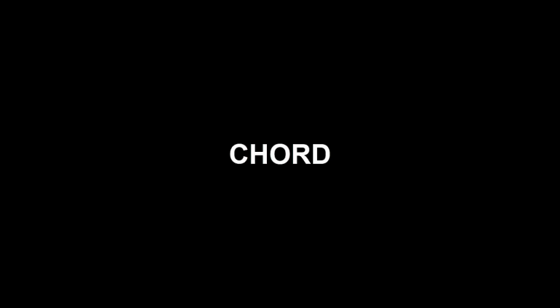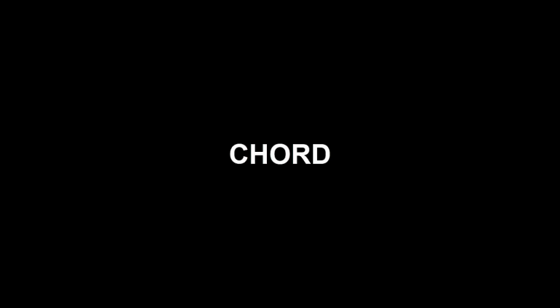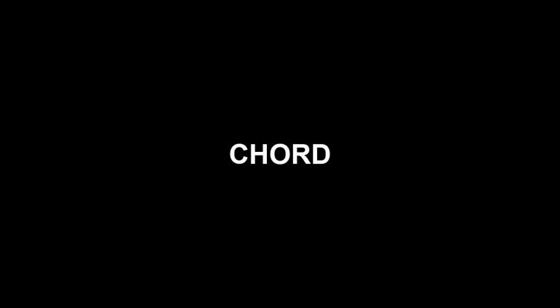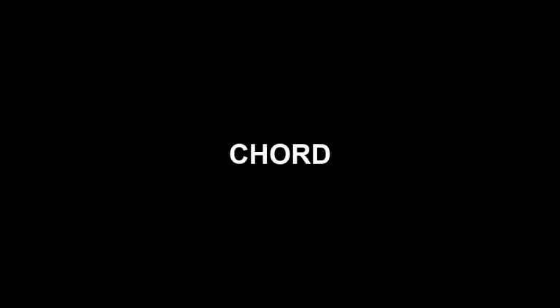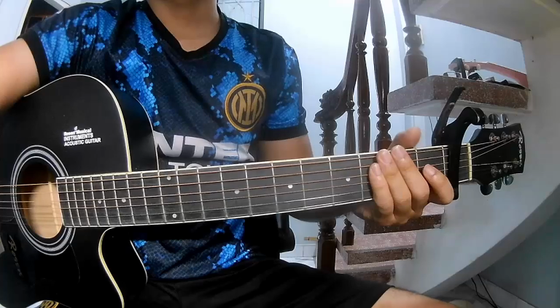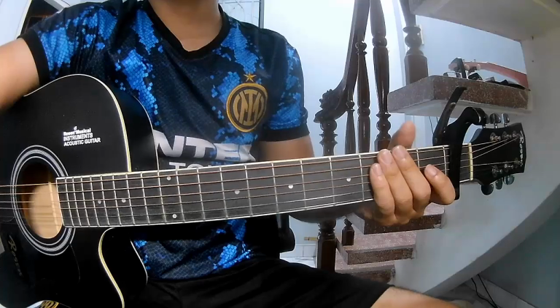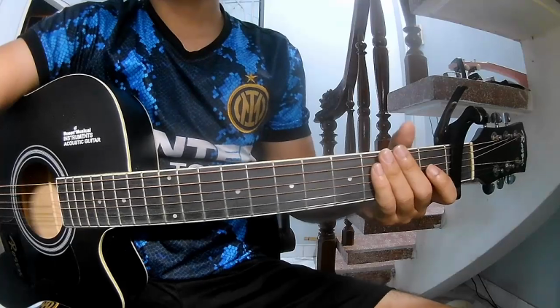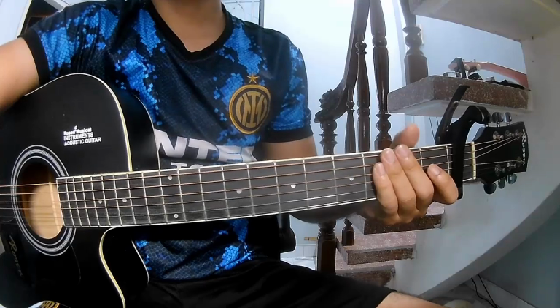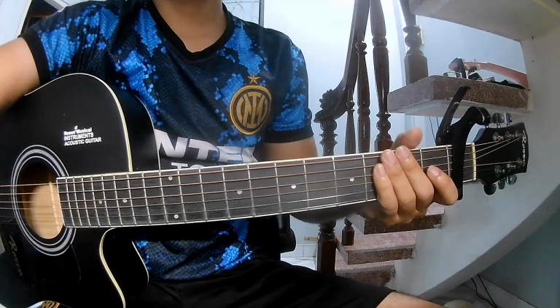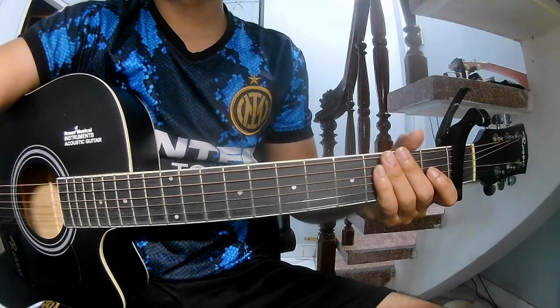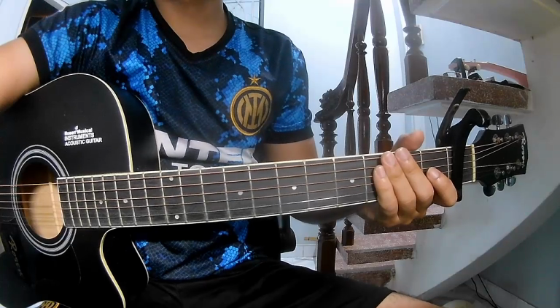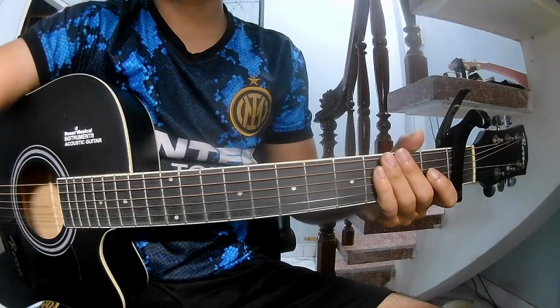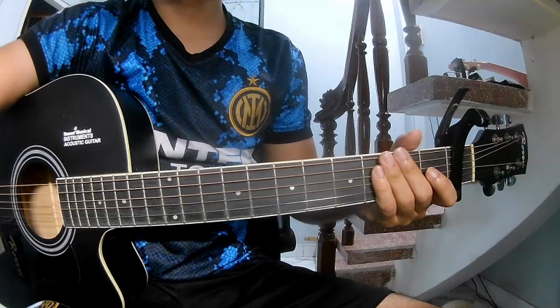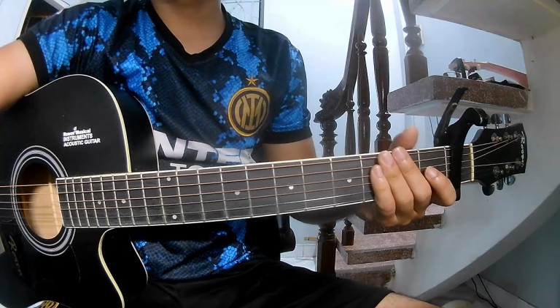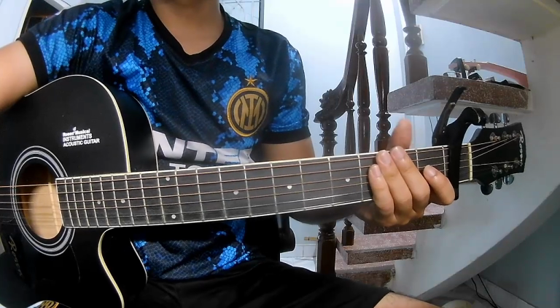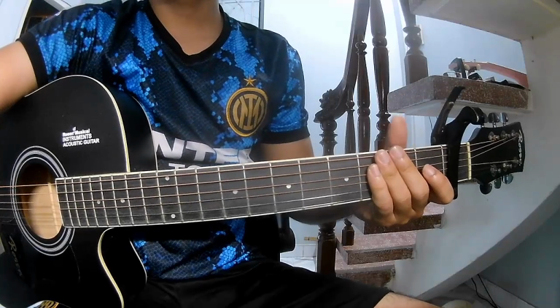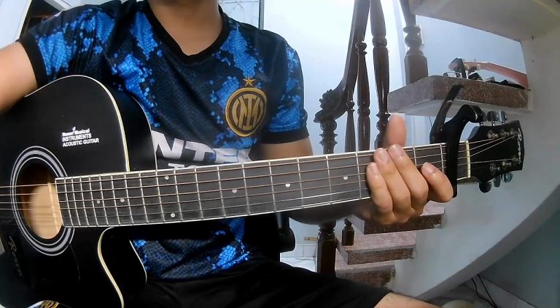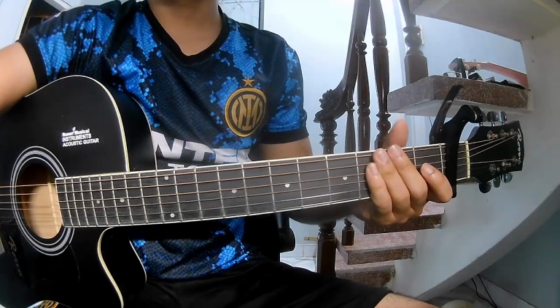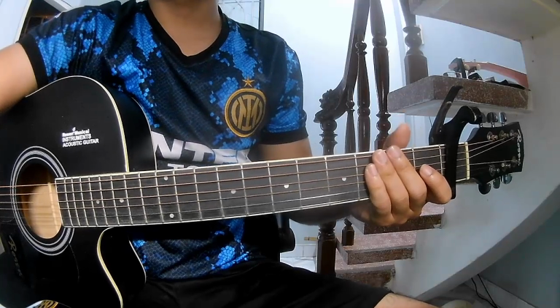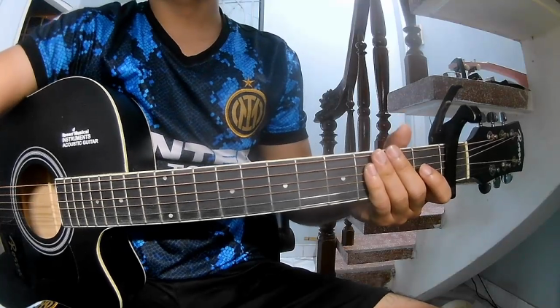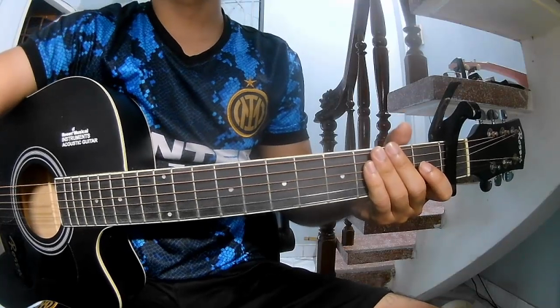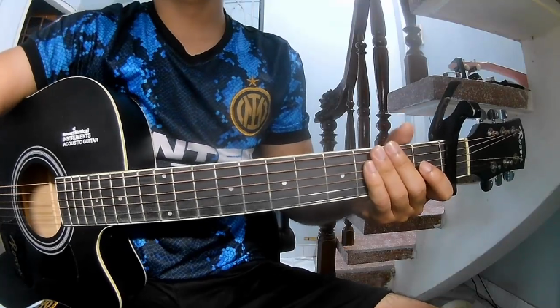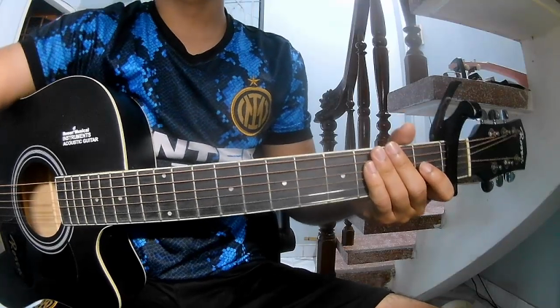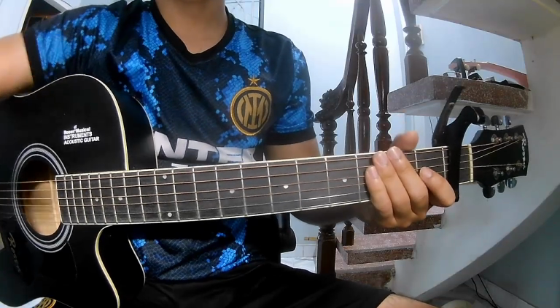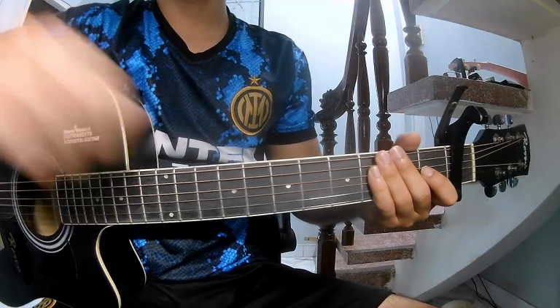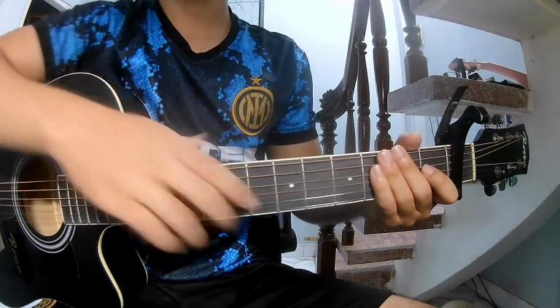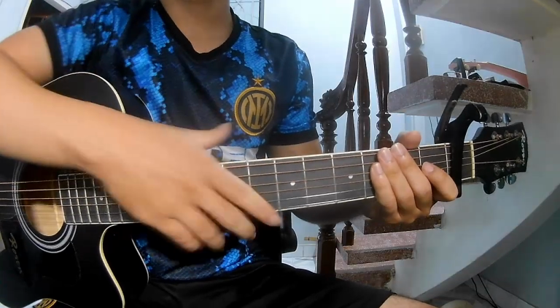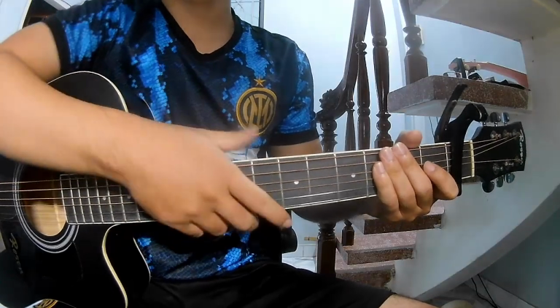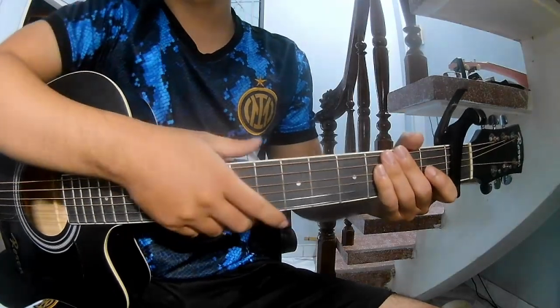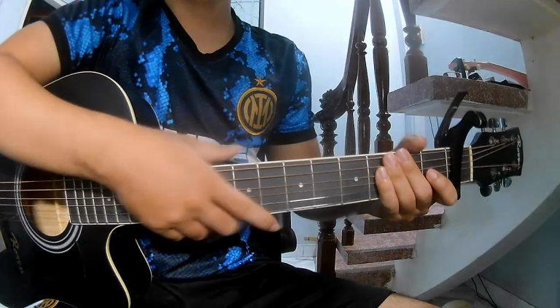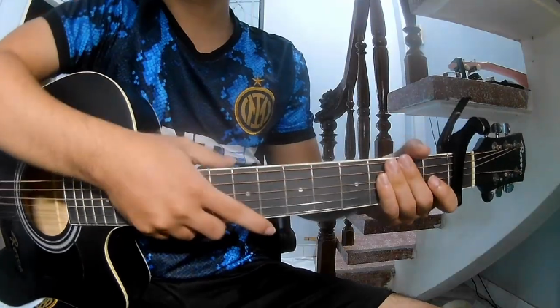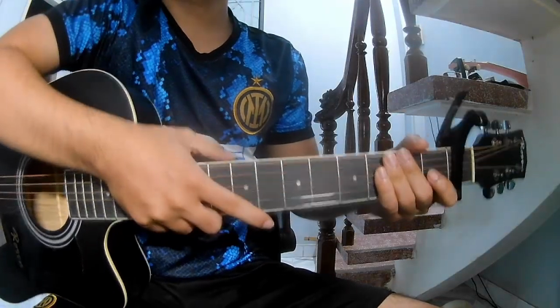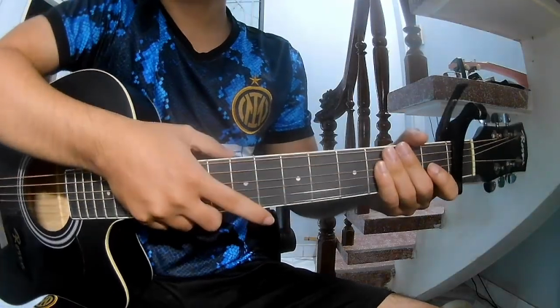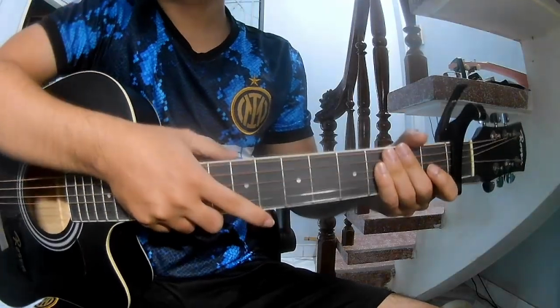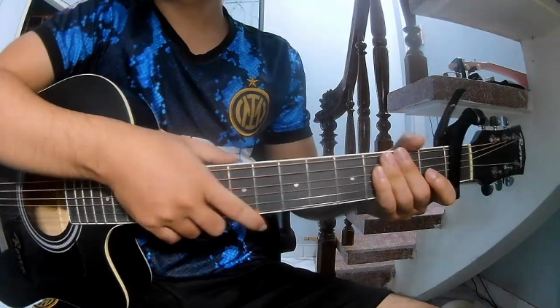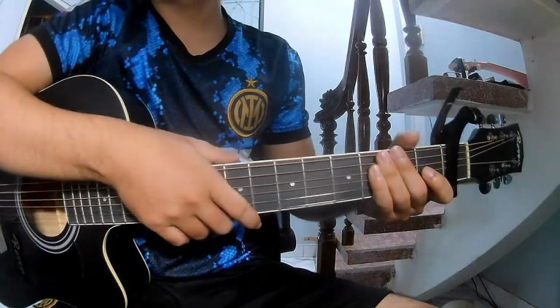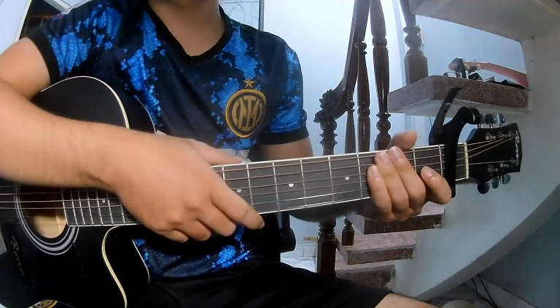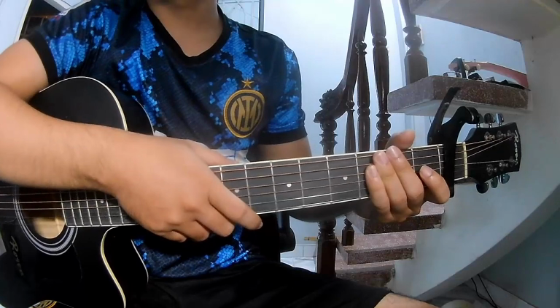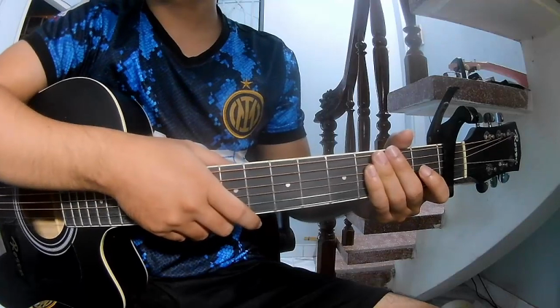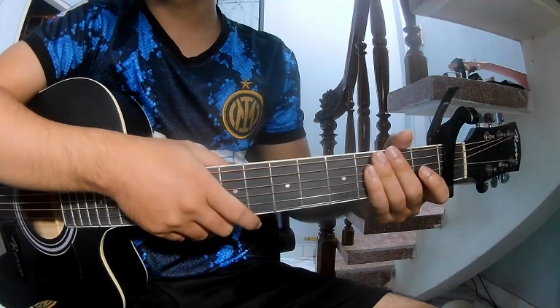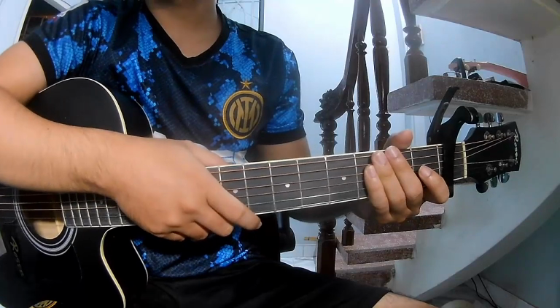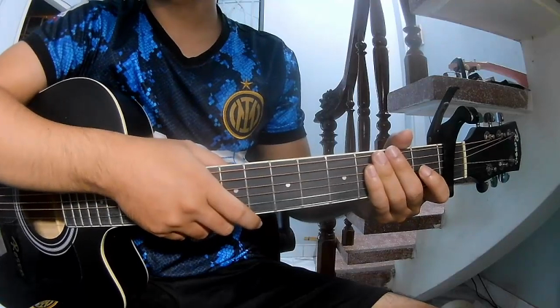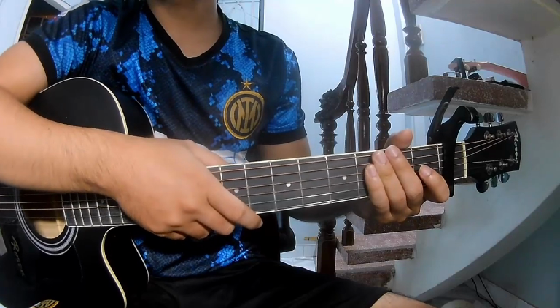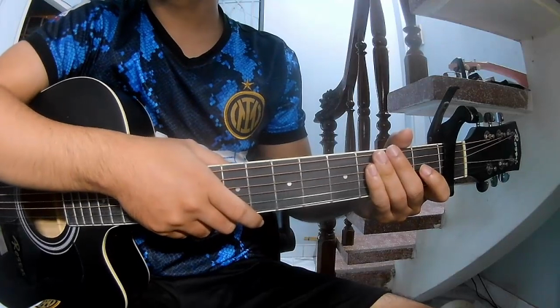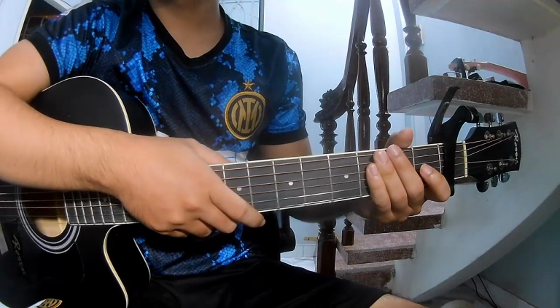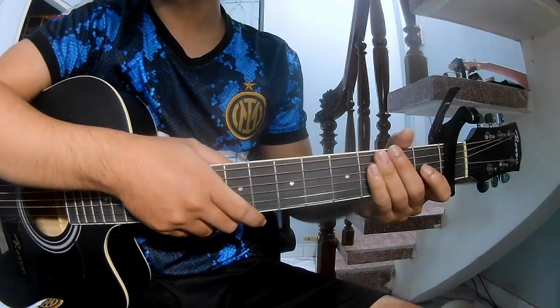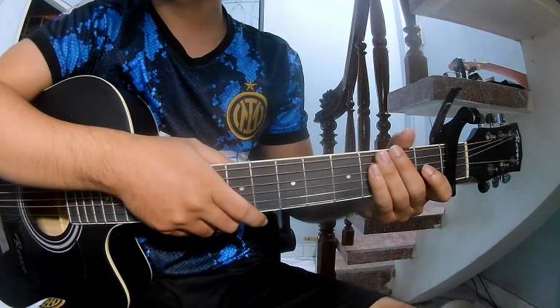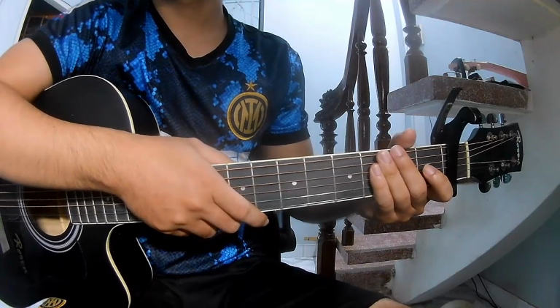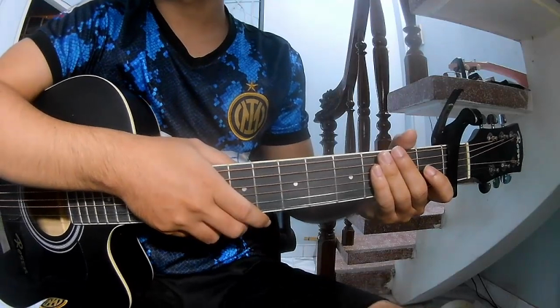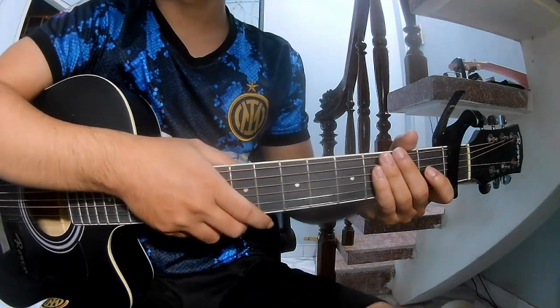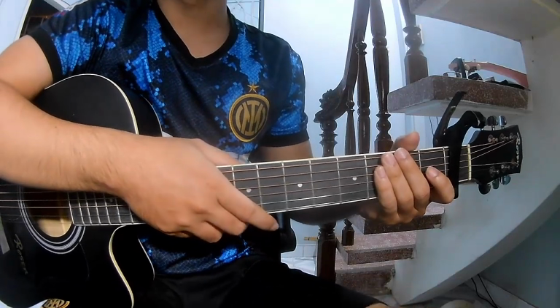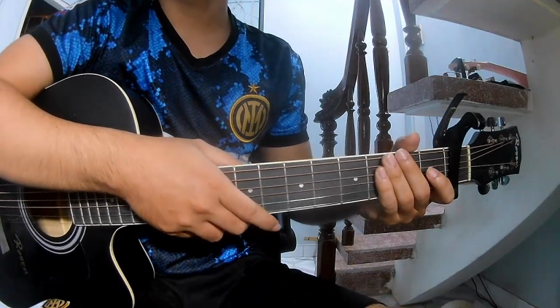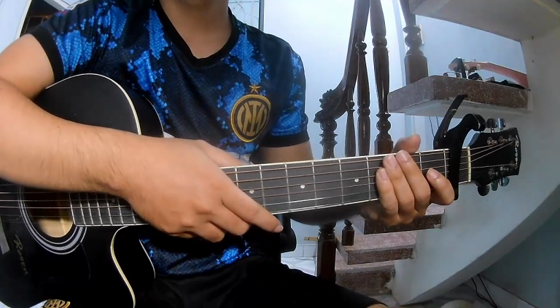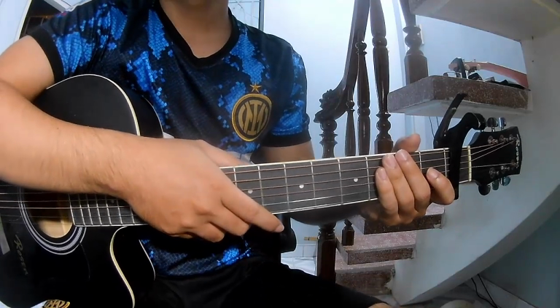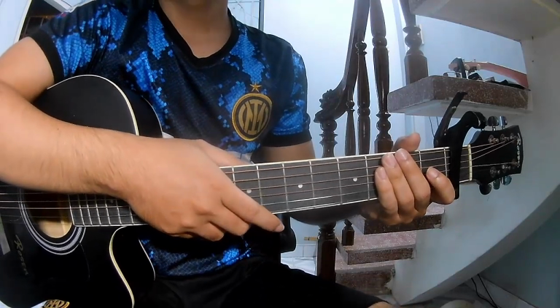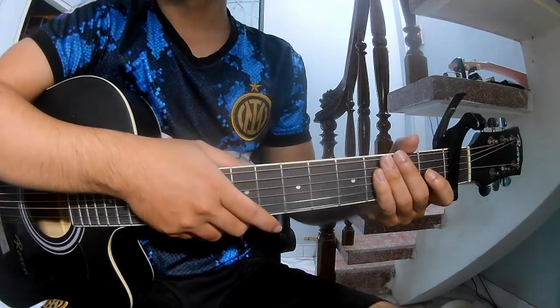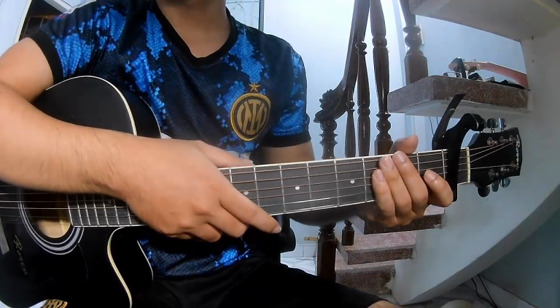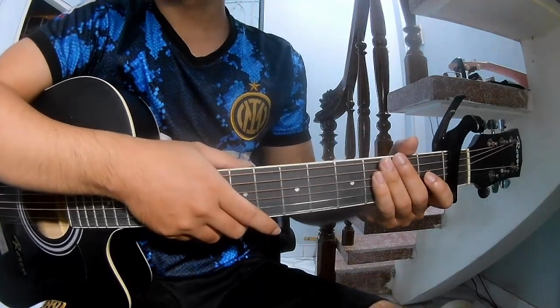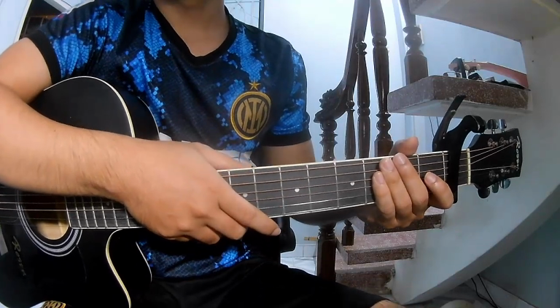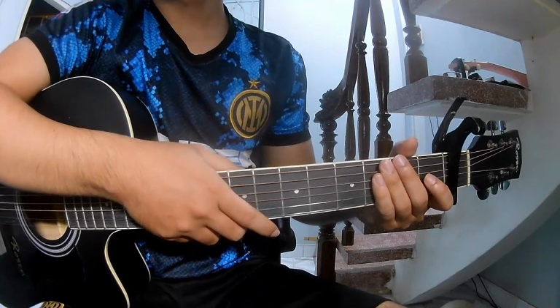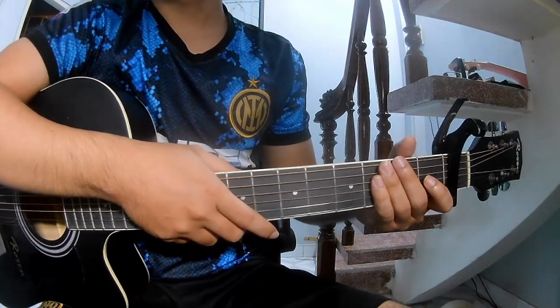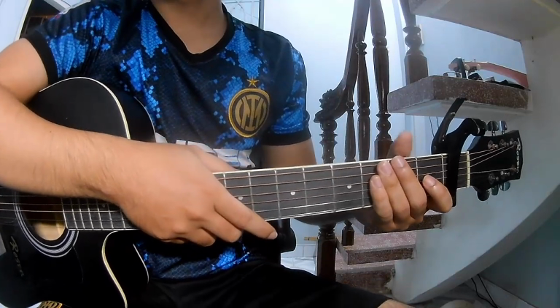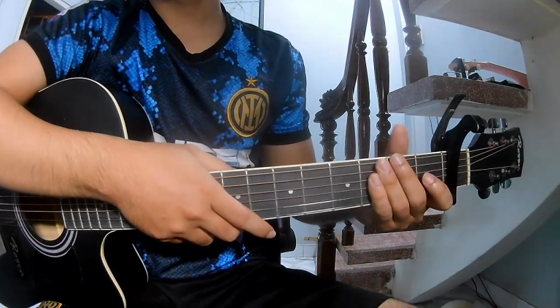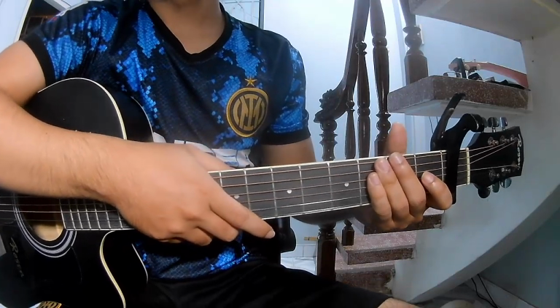Hi everyone, today we'll see how to play guitar. I send my therapist back to therapy by Alex Benzemi.